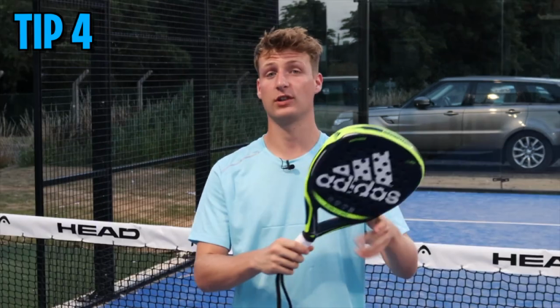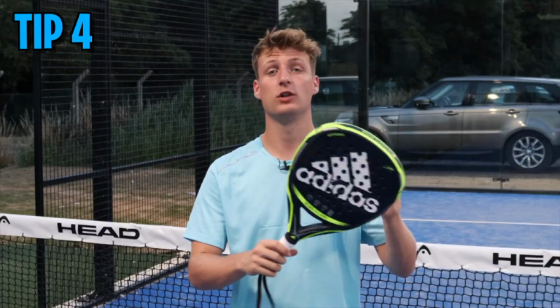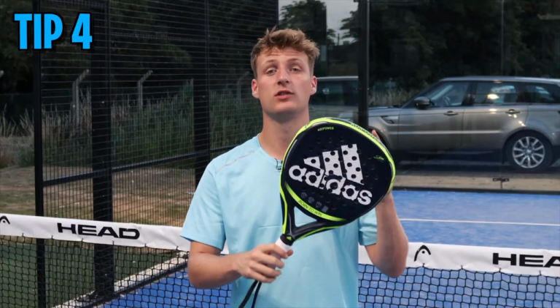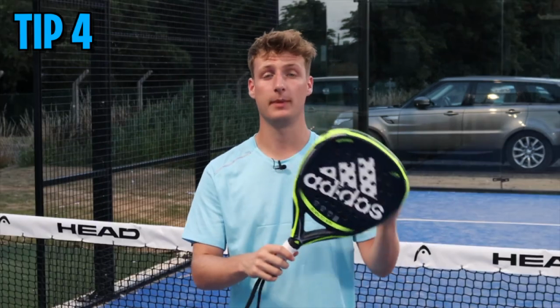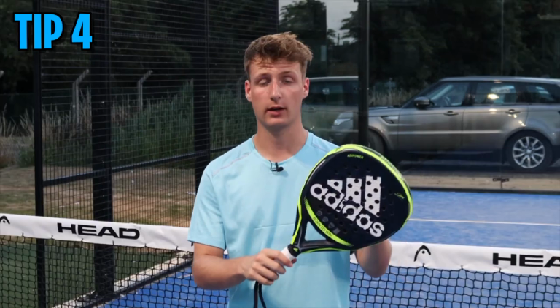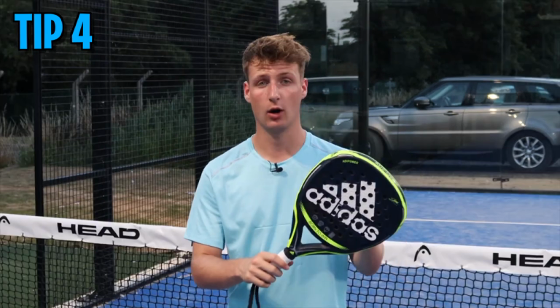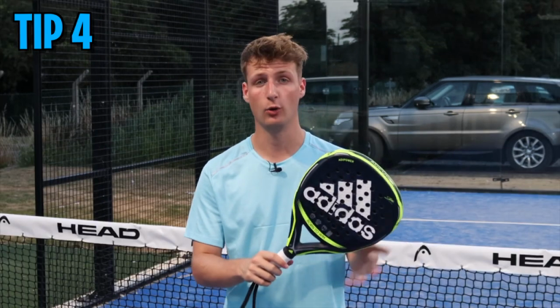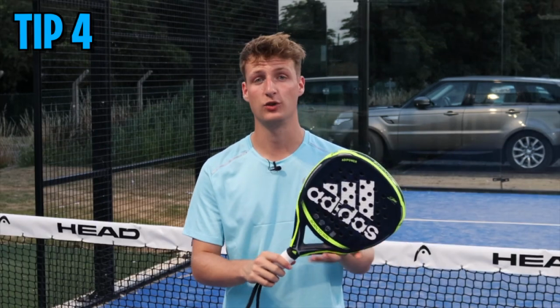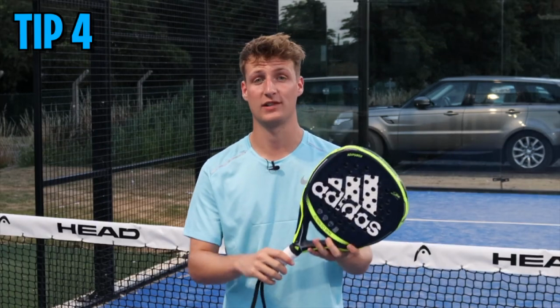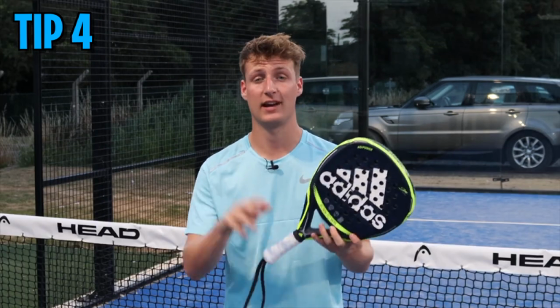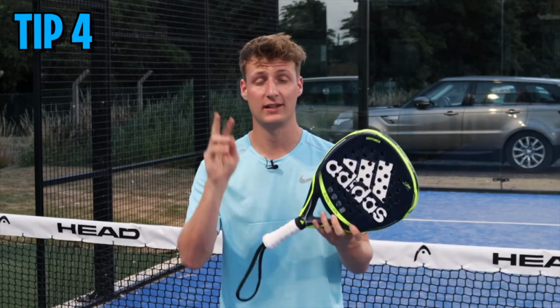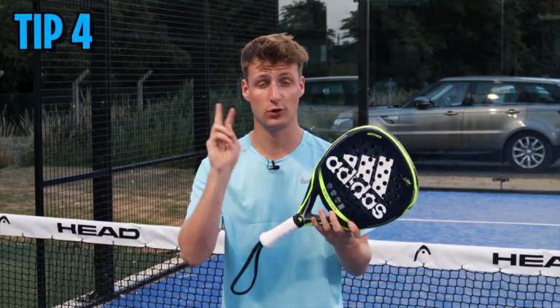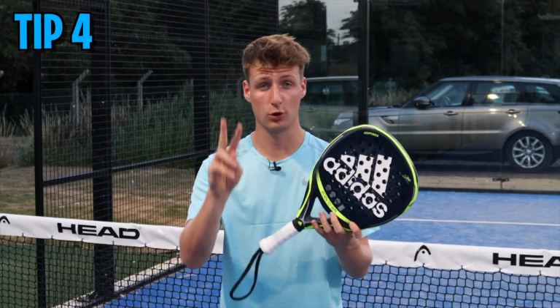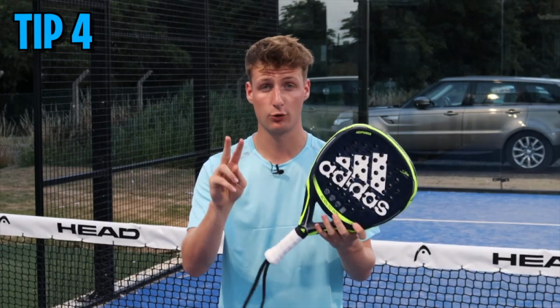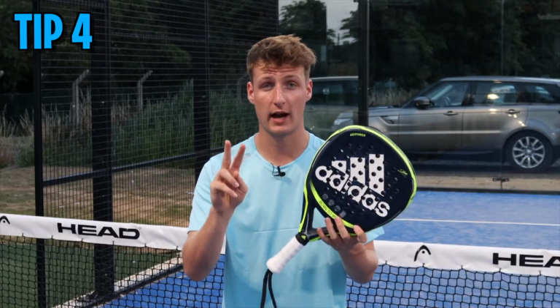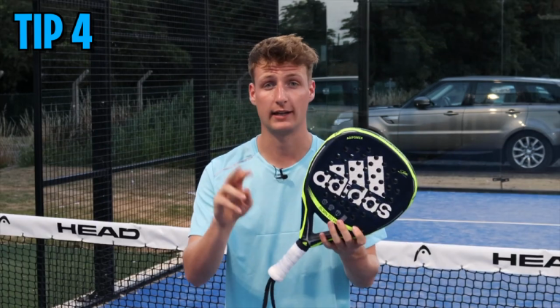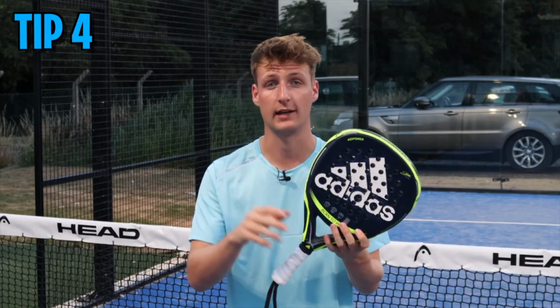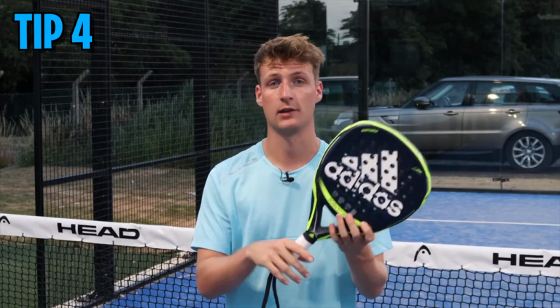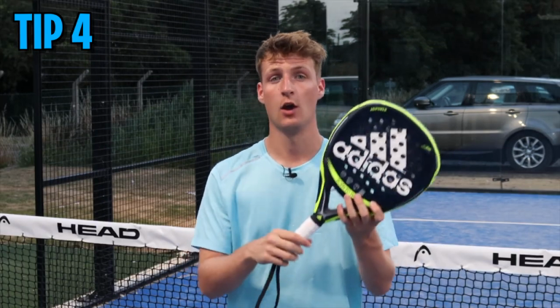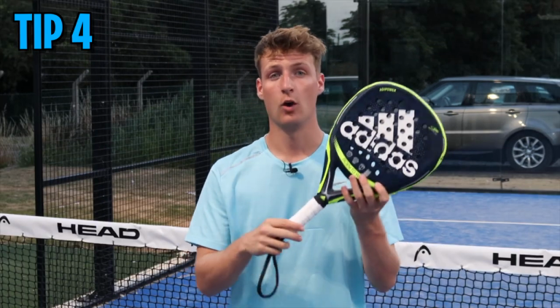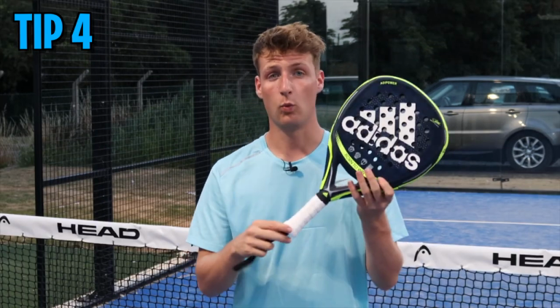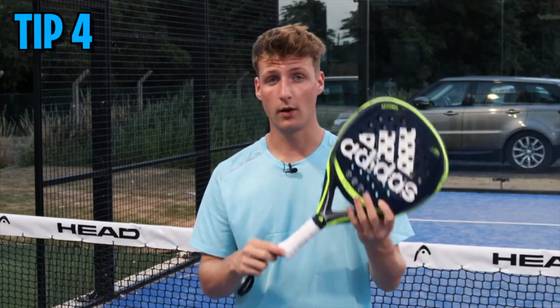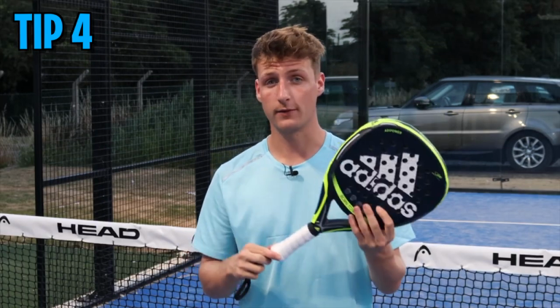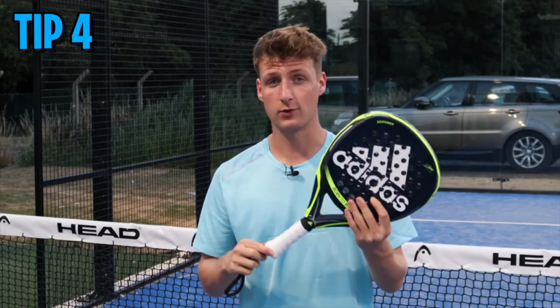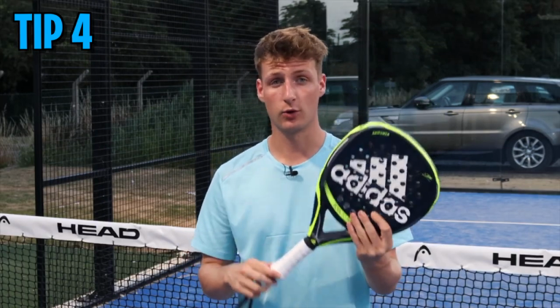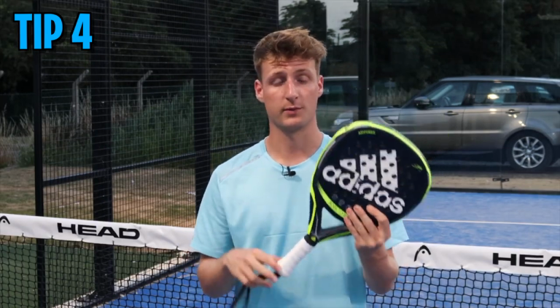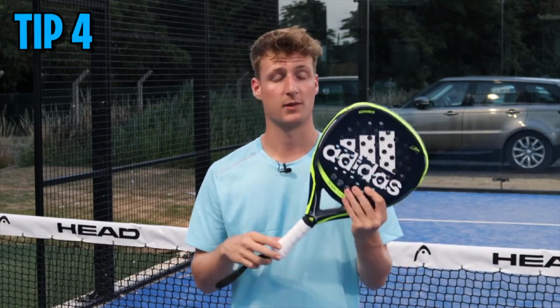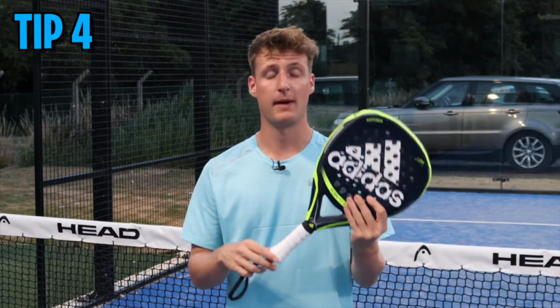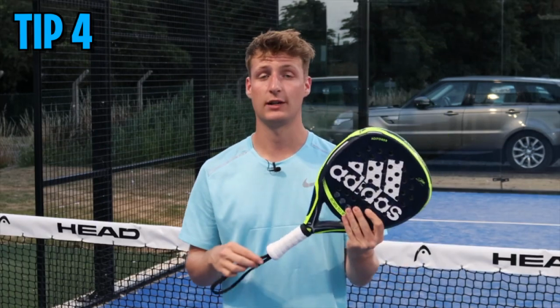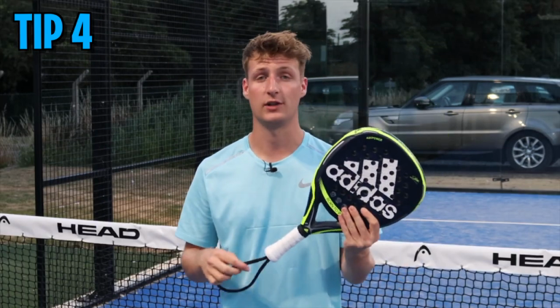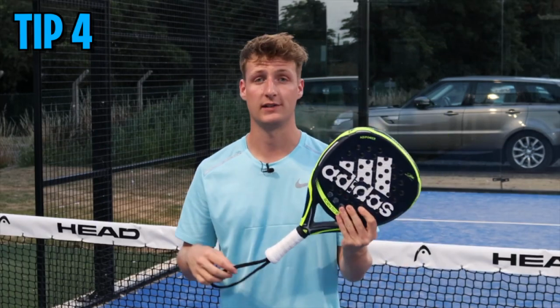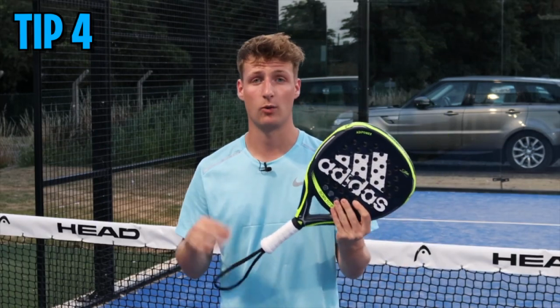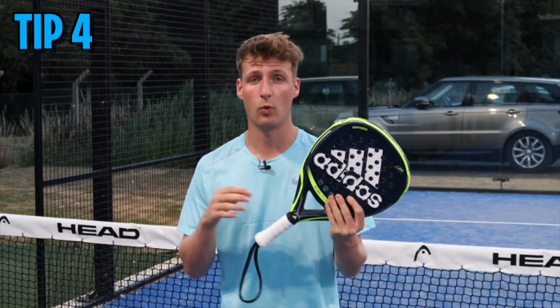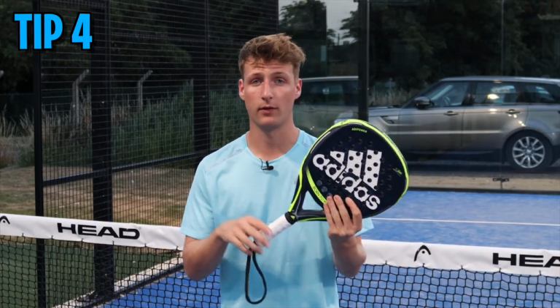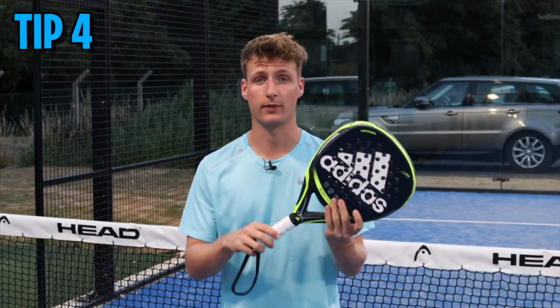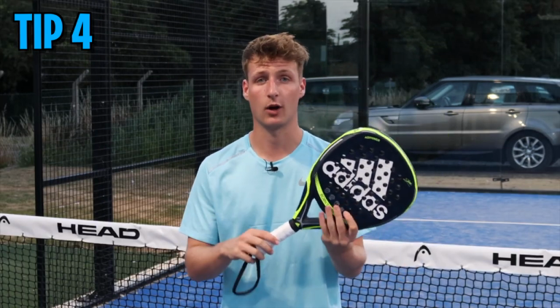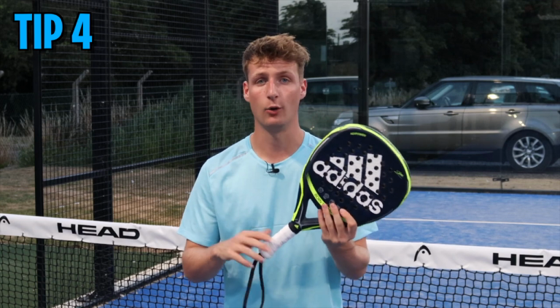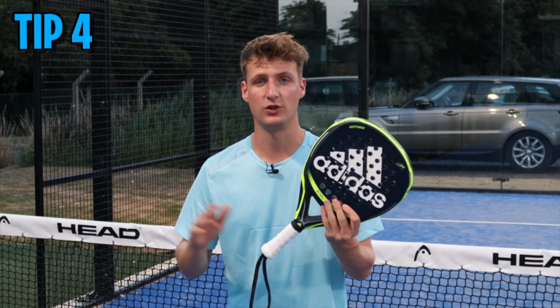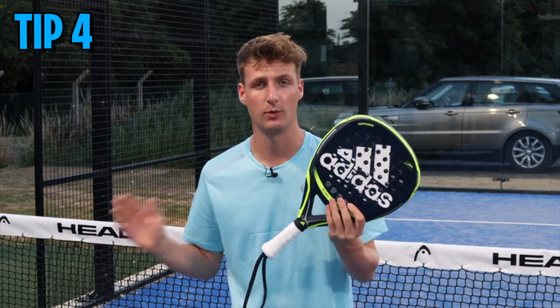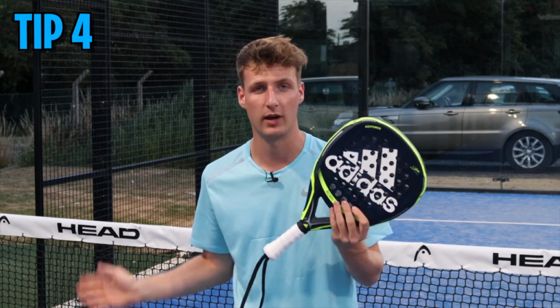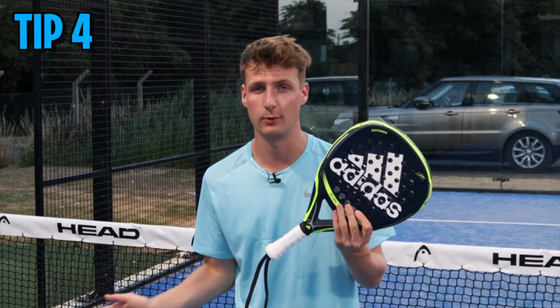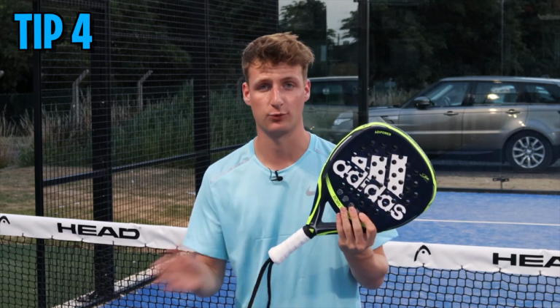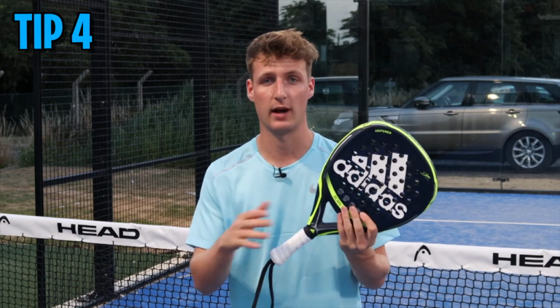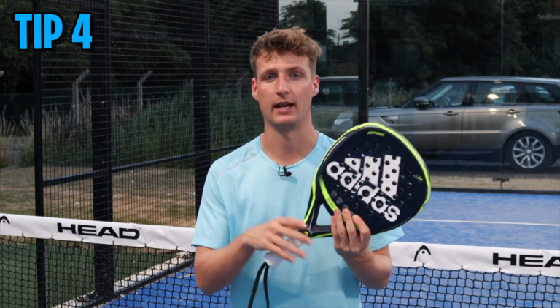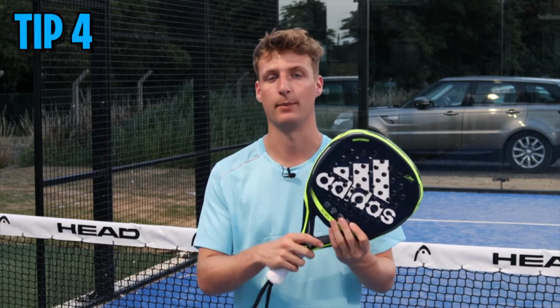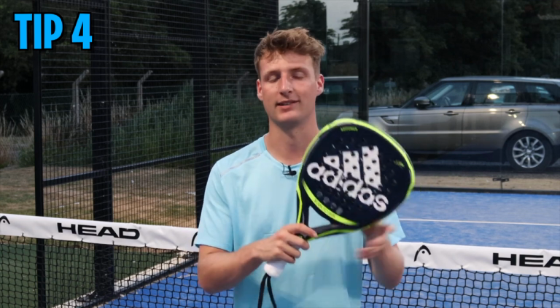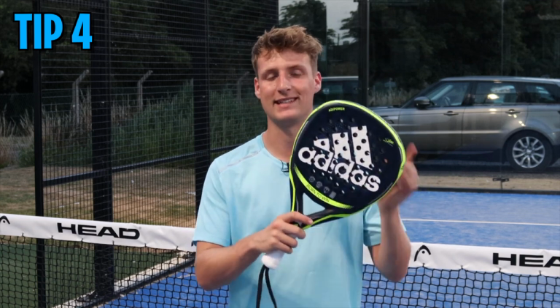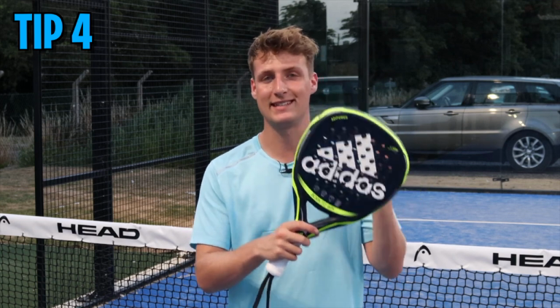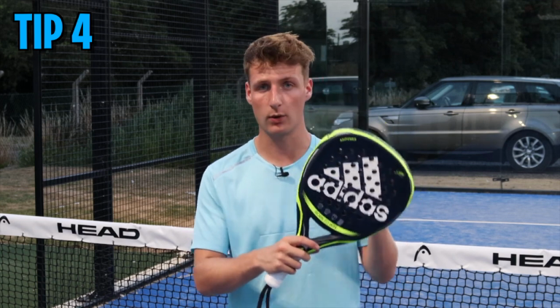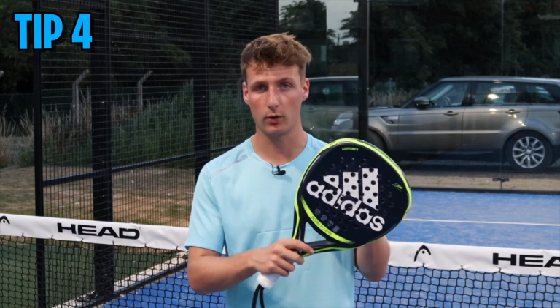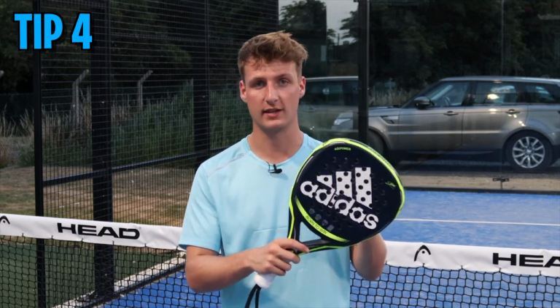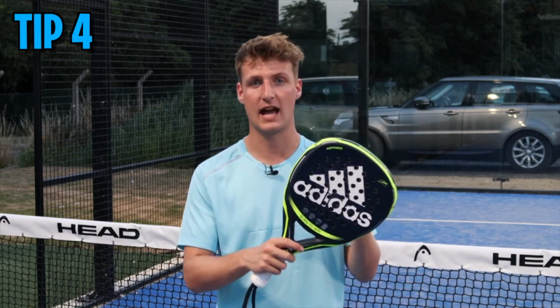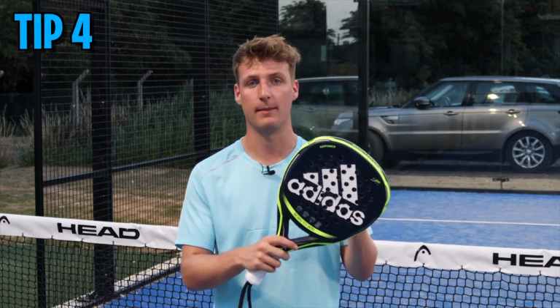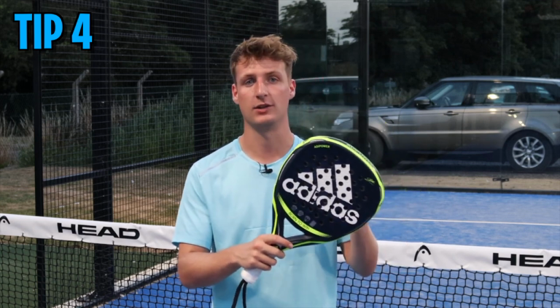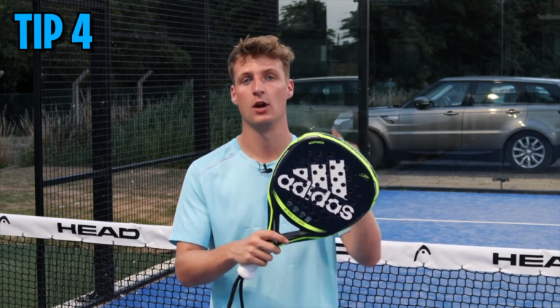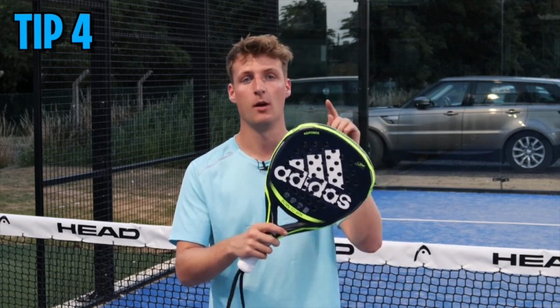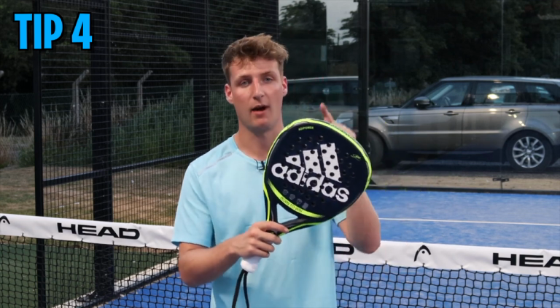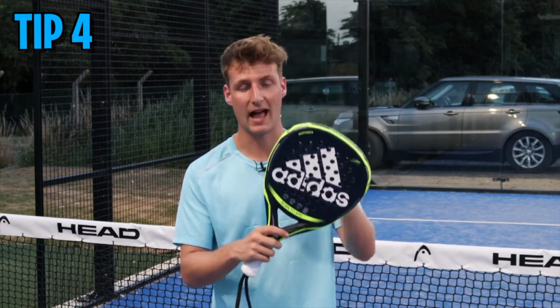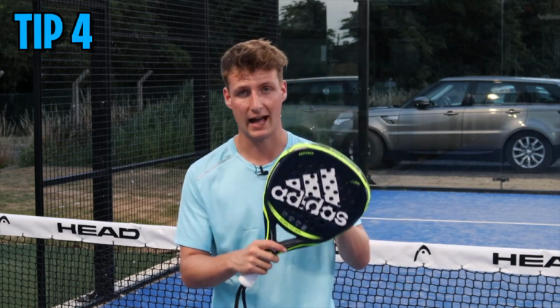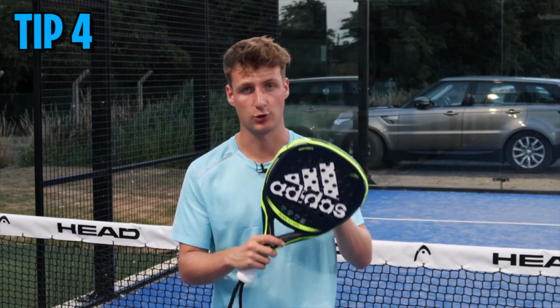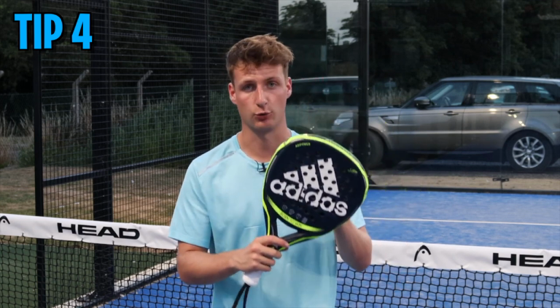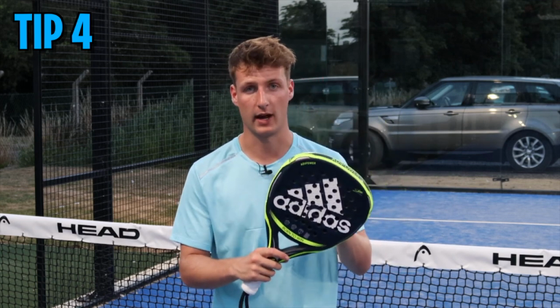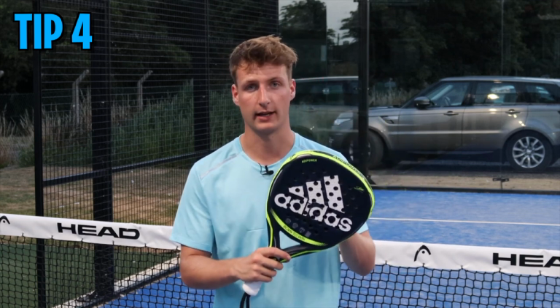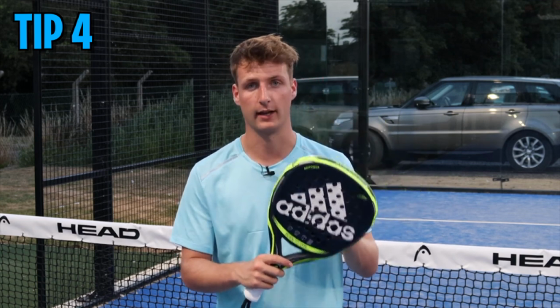As a former coach, I had two rackets — one for tournaments and matches, and one for coaching sessions when it was raining — because I didn't want to damage my actual racket.